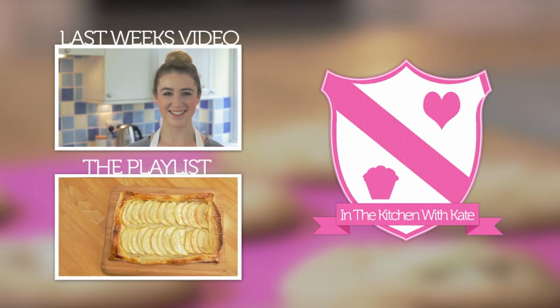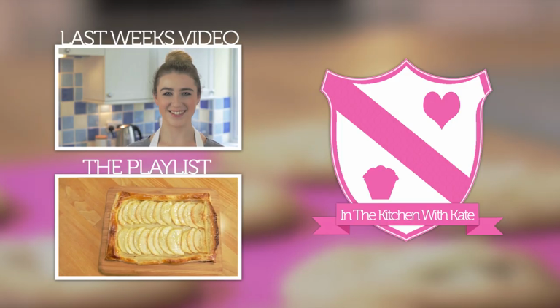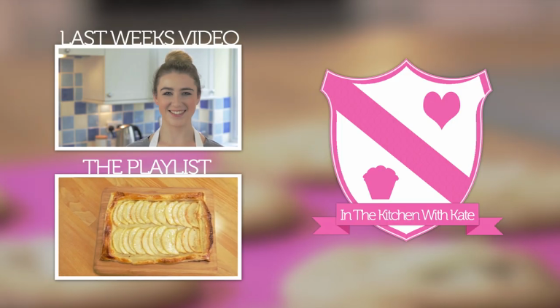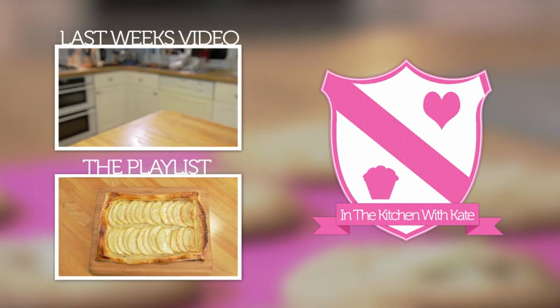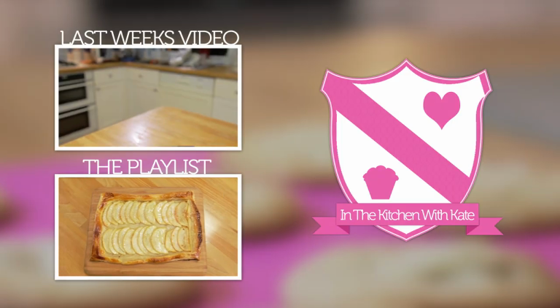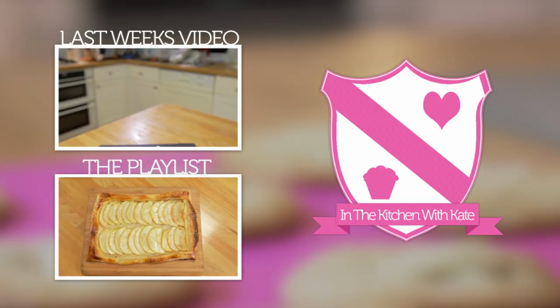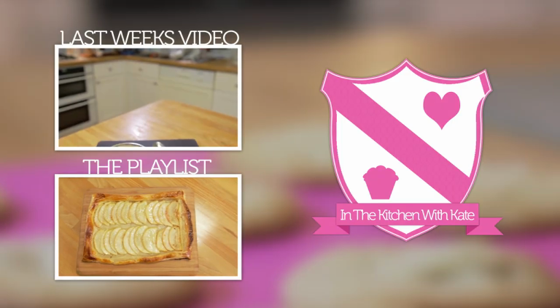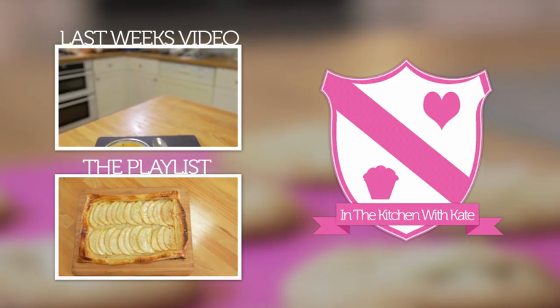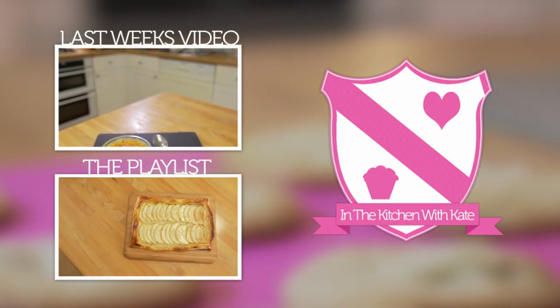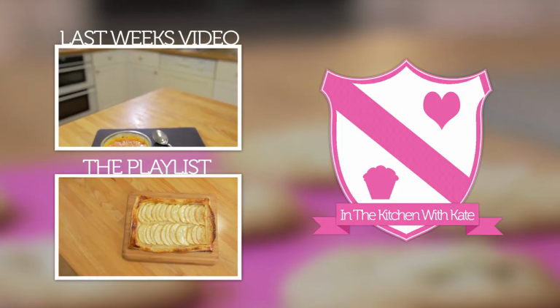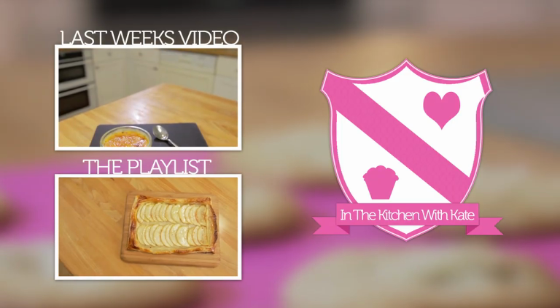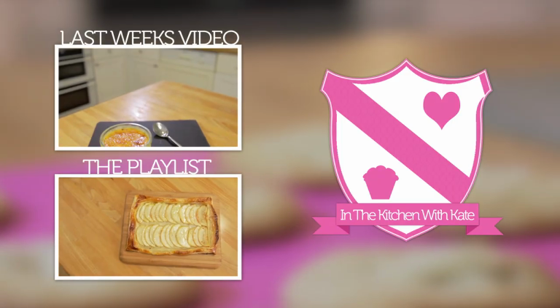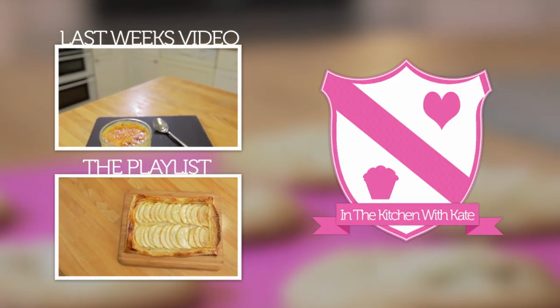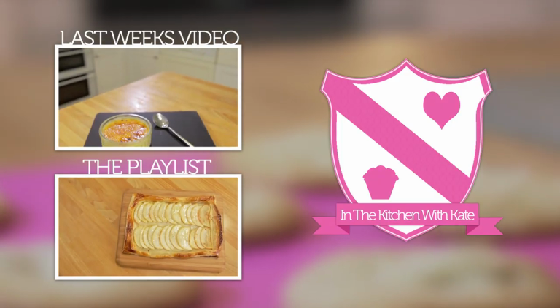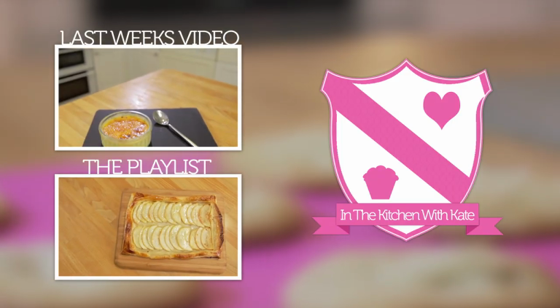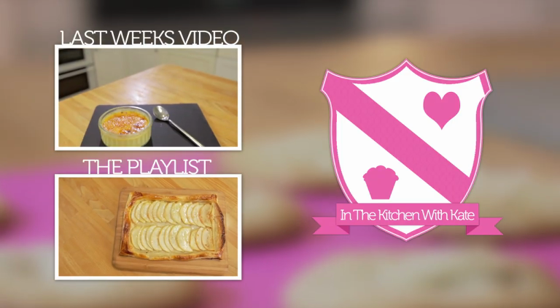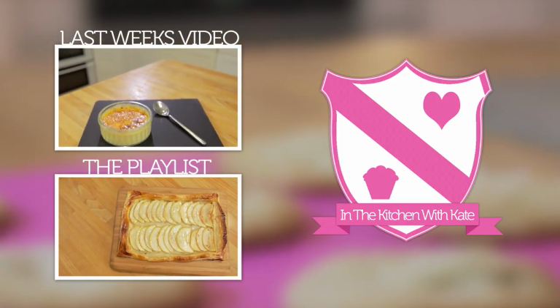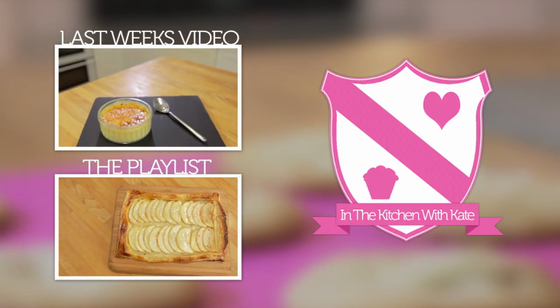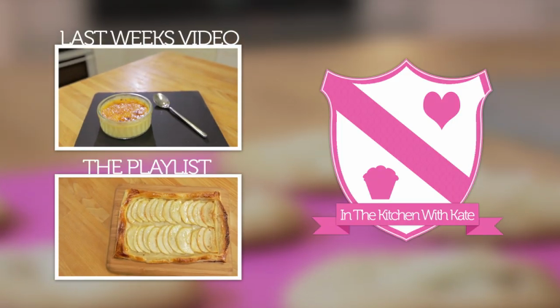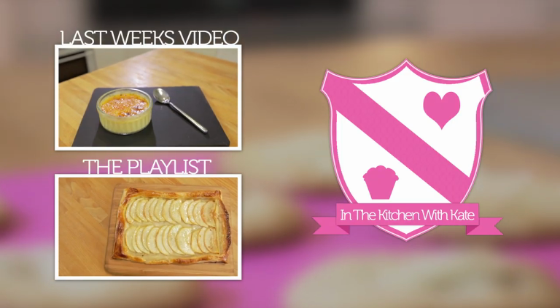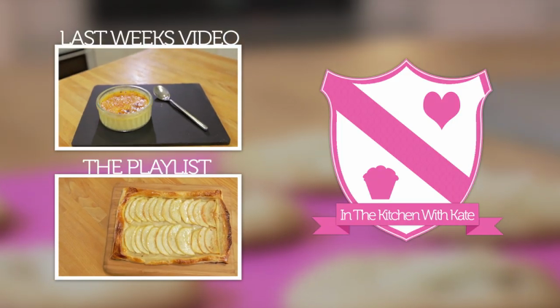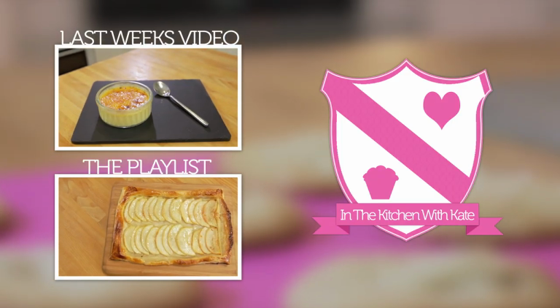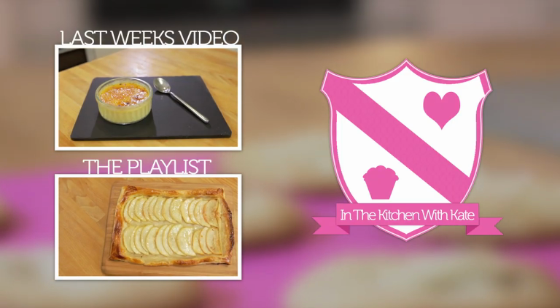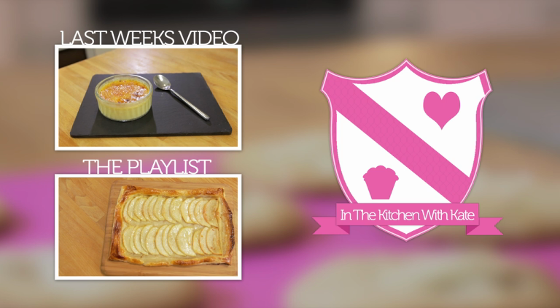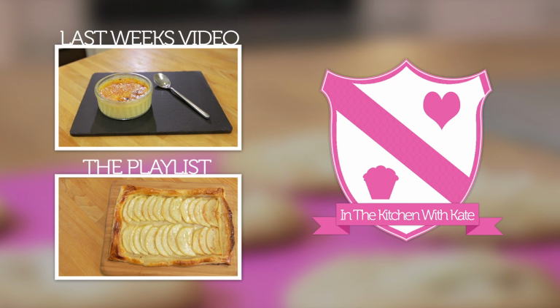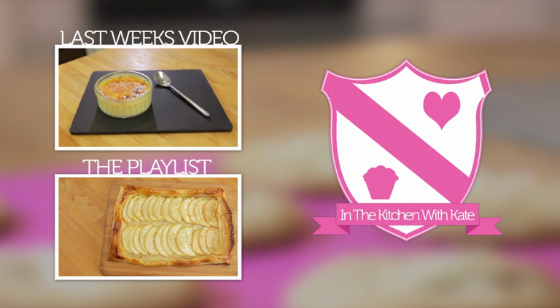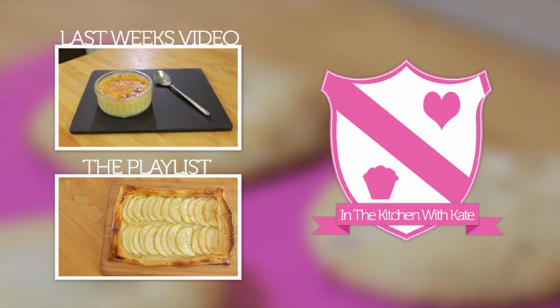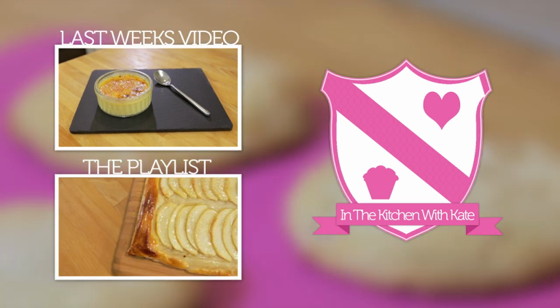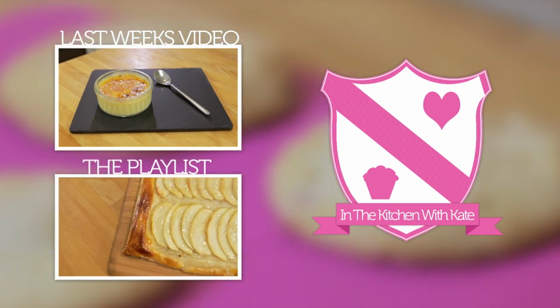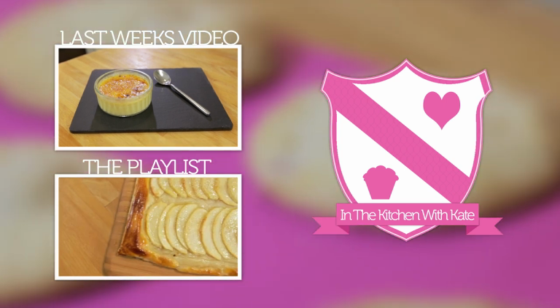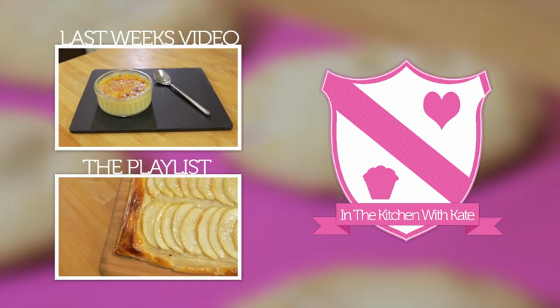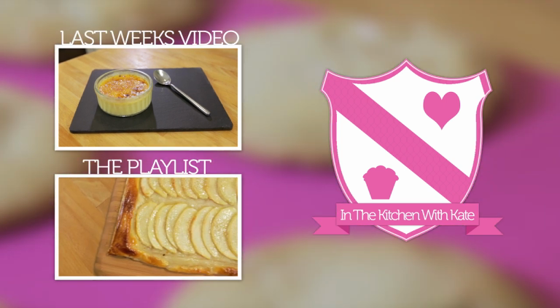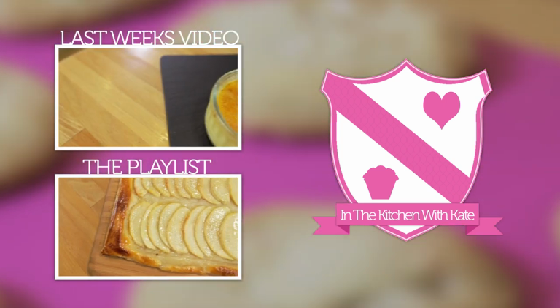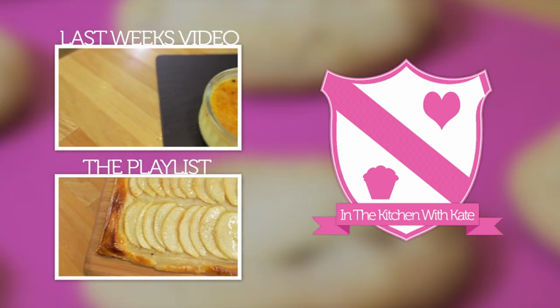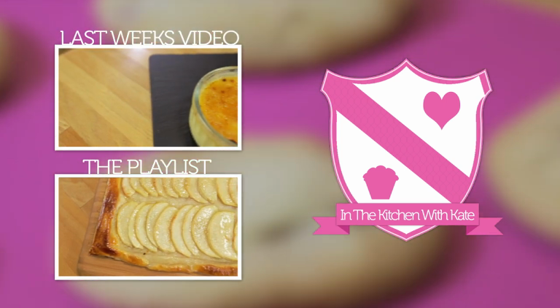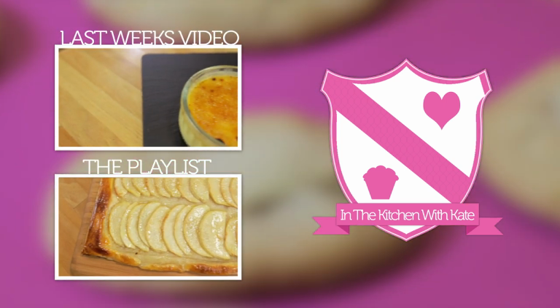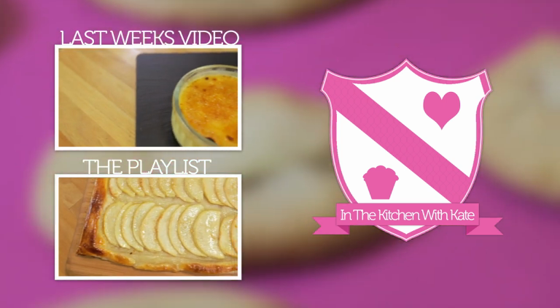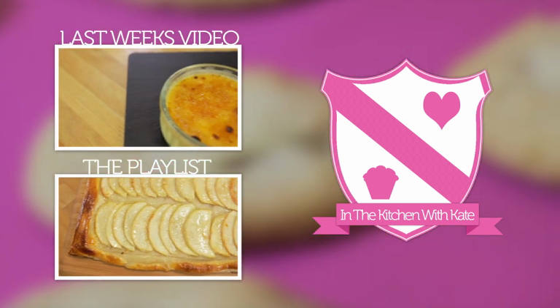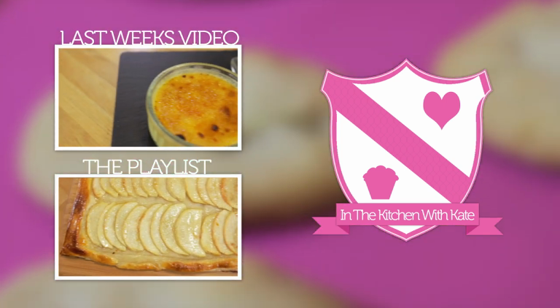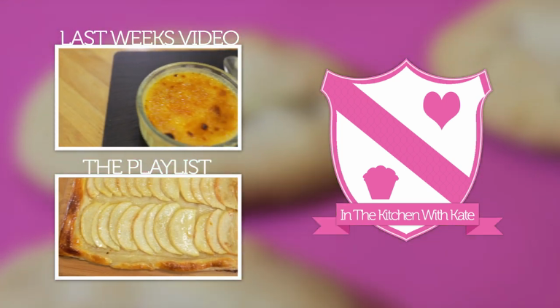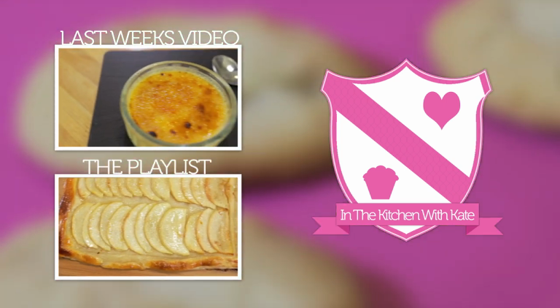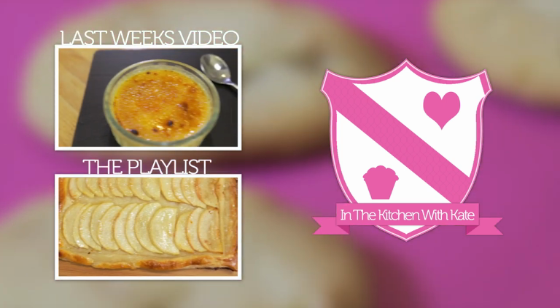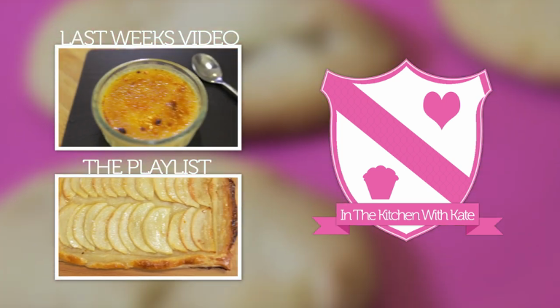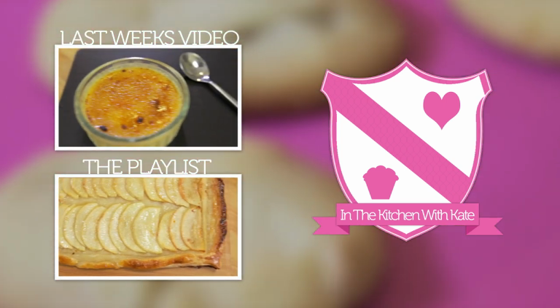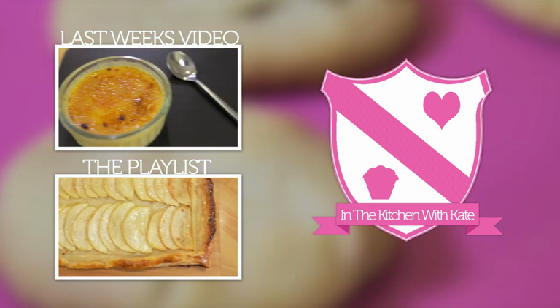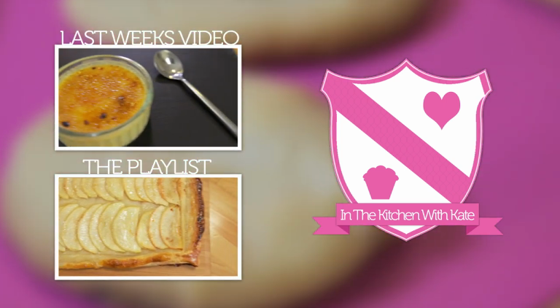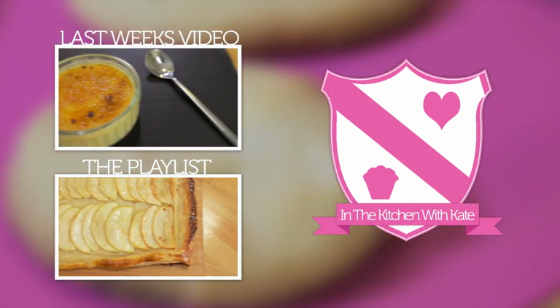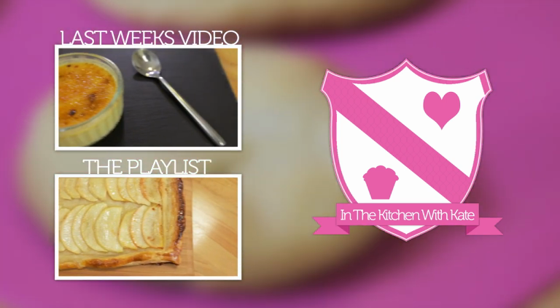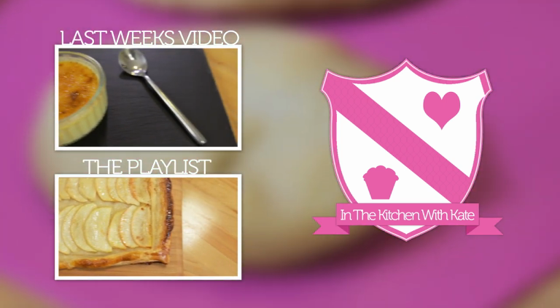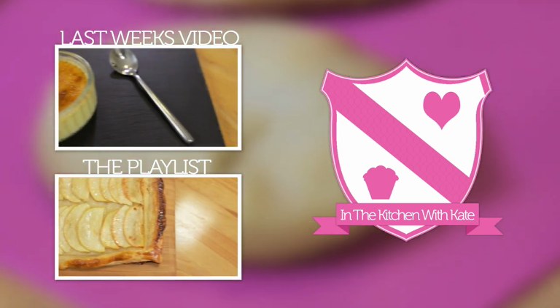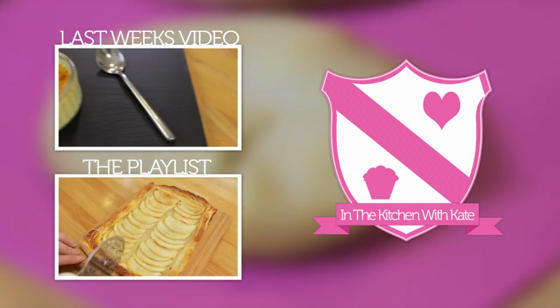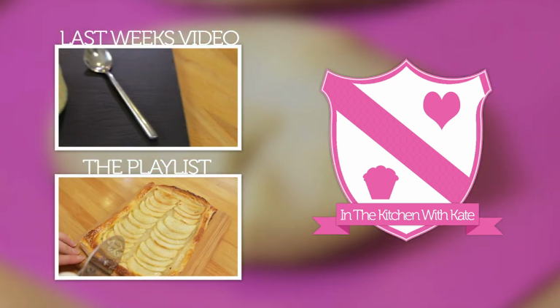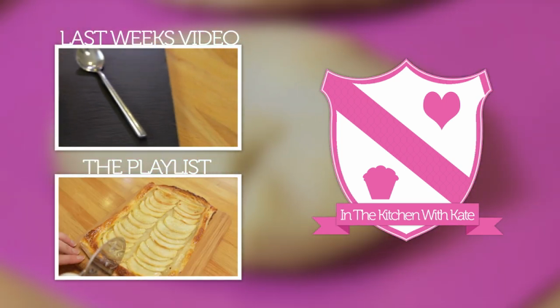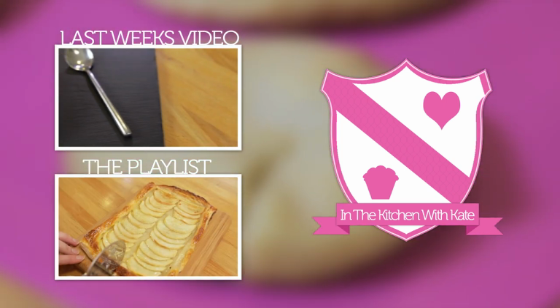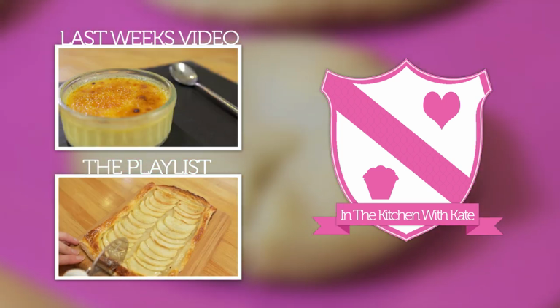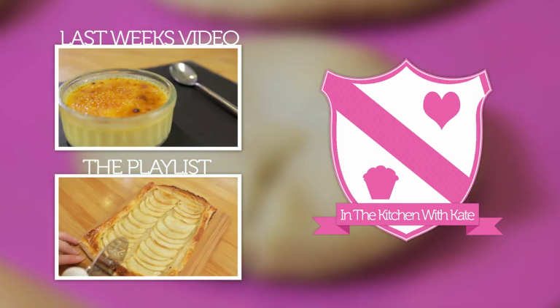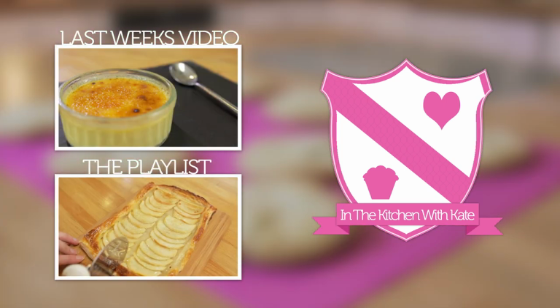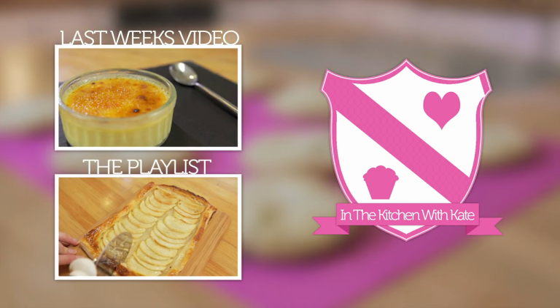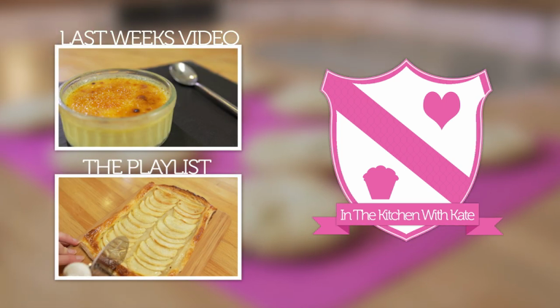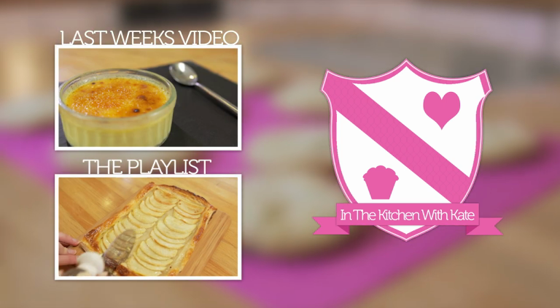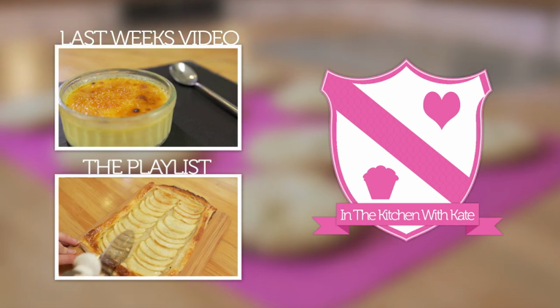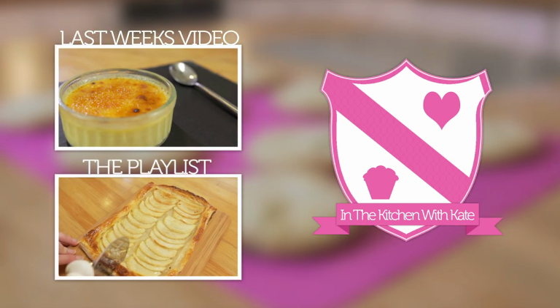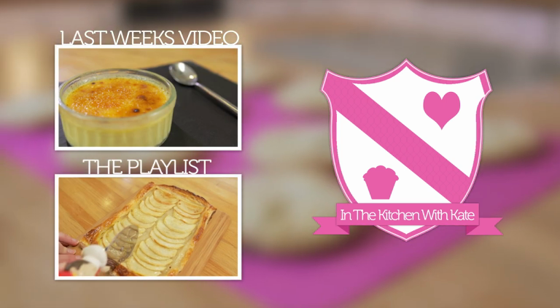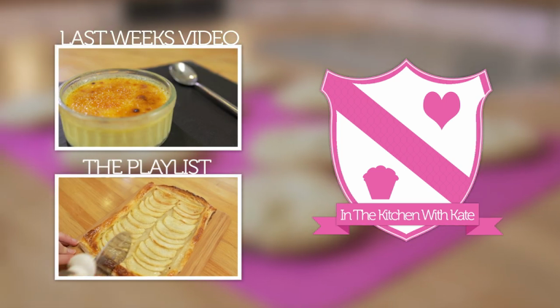For more videos, subscribe to my channel. If you enjoyed the video, give it a thumbs up and feel free to leave any requests in the comment box below.